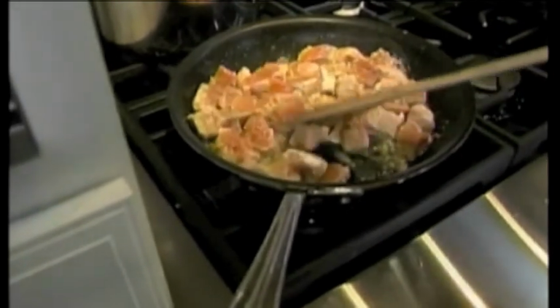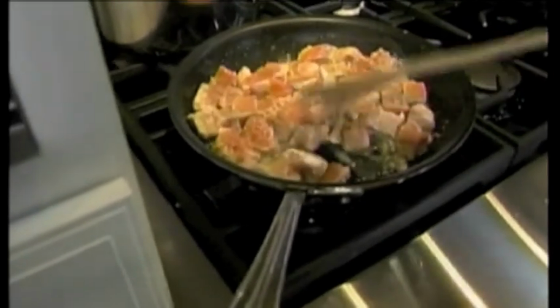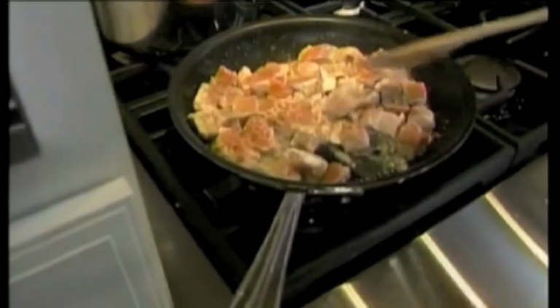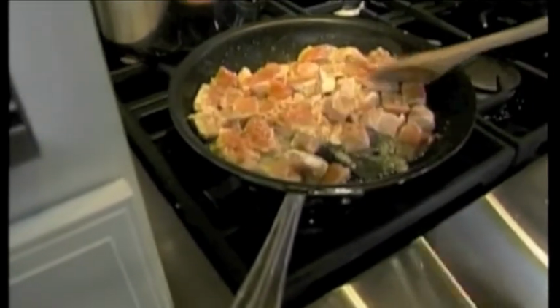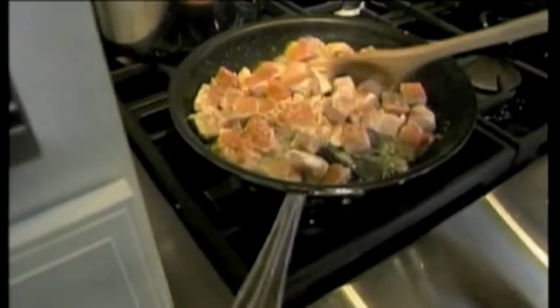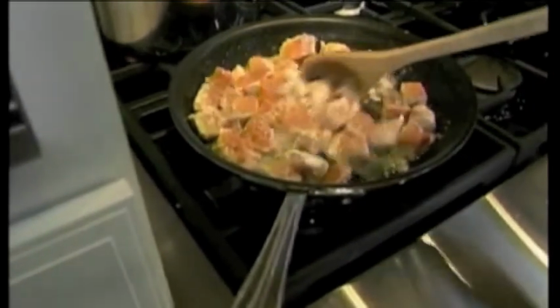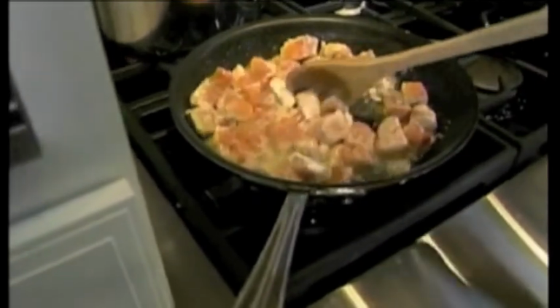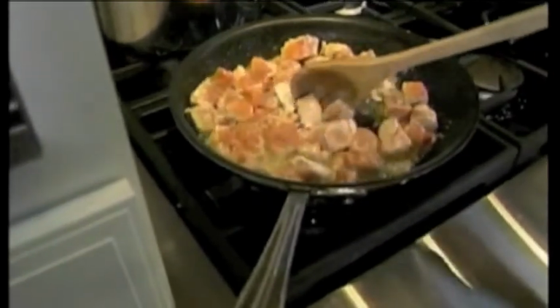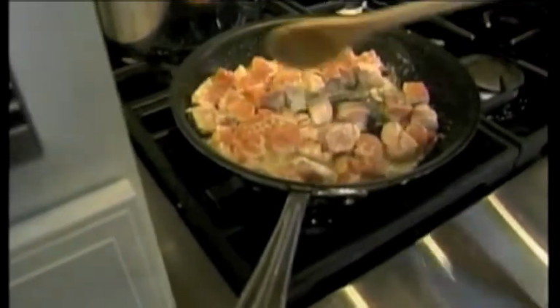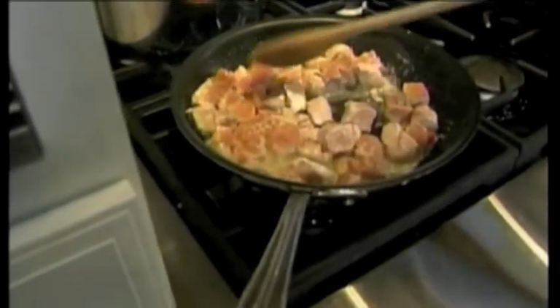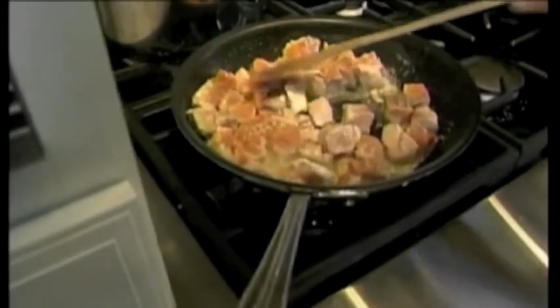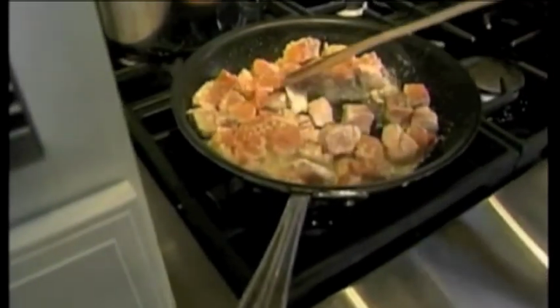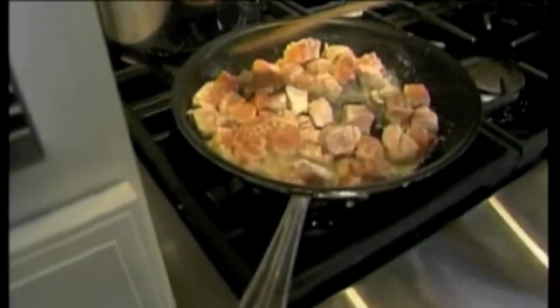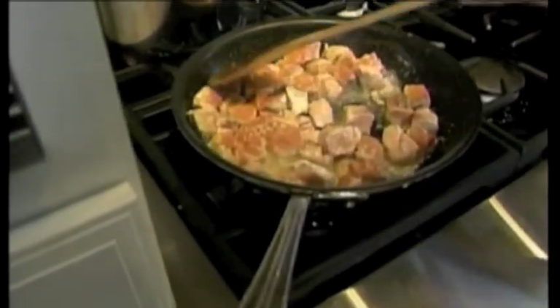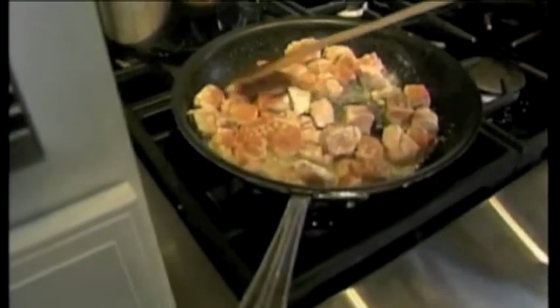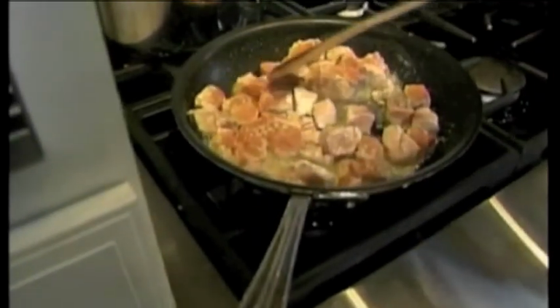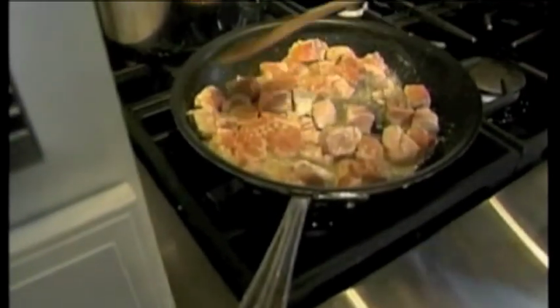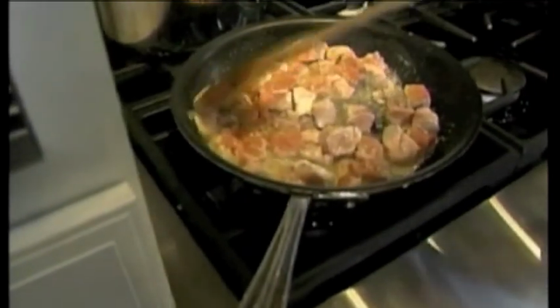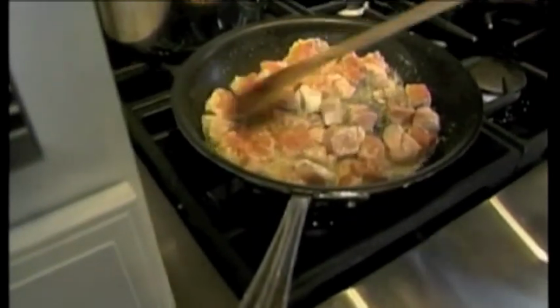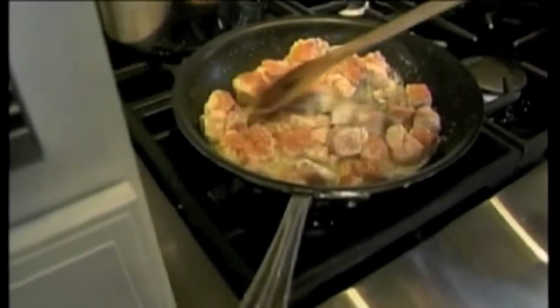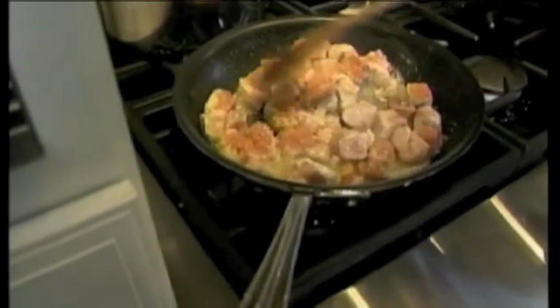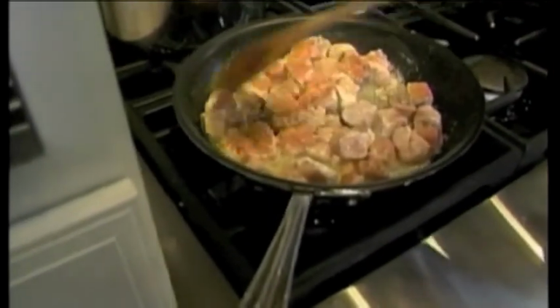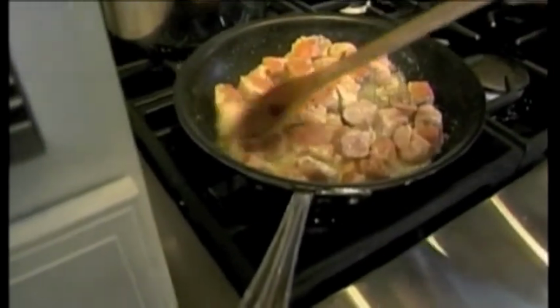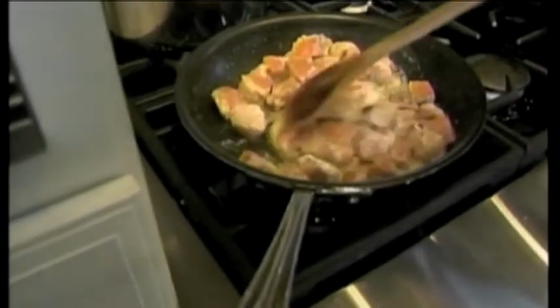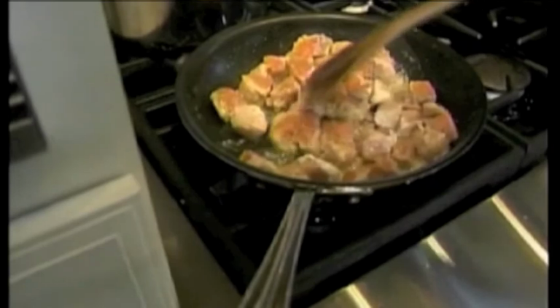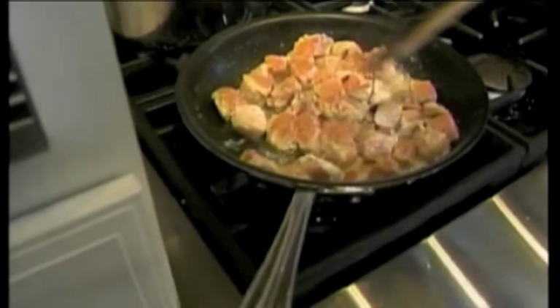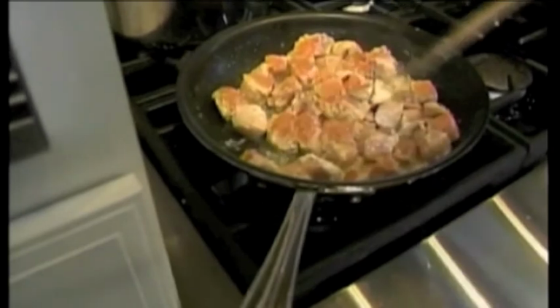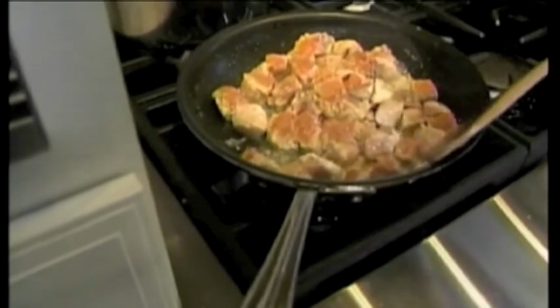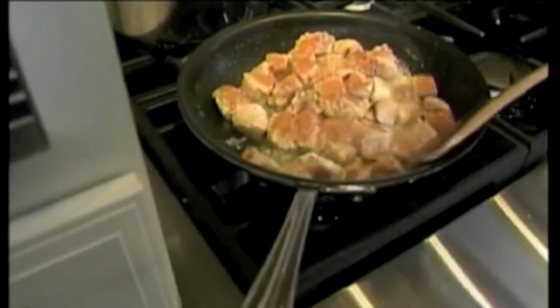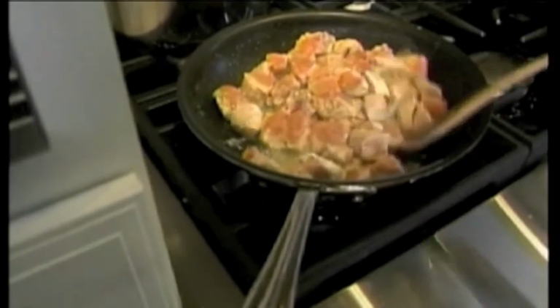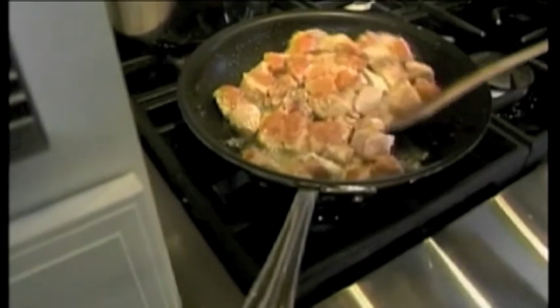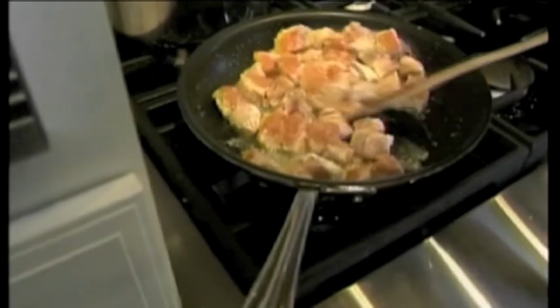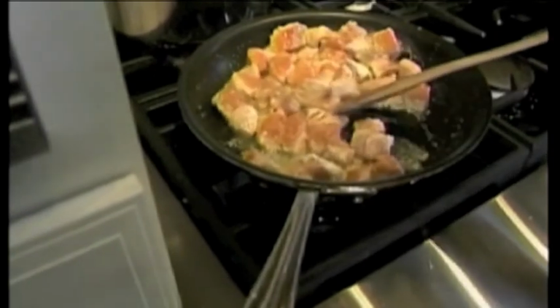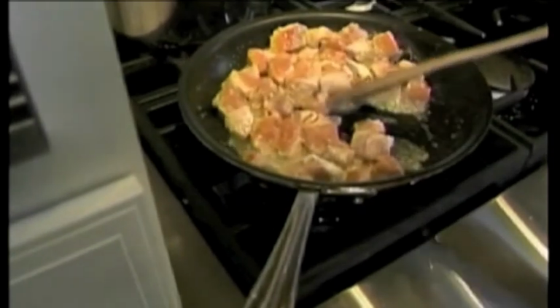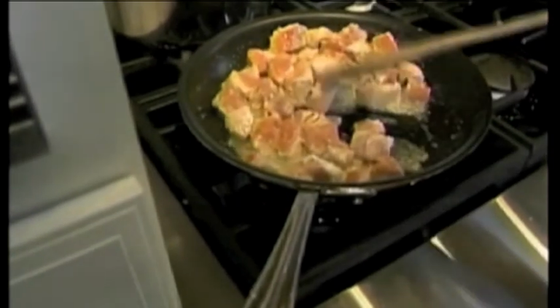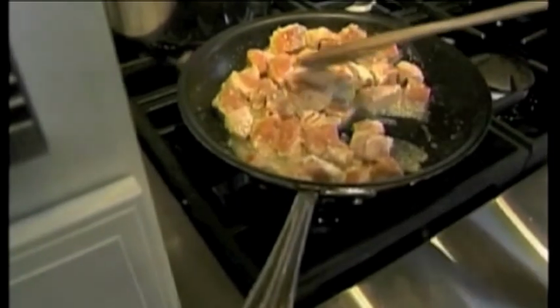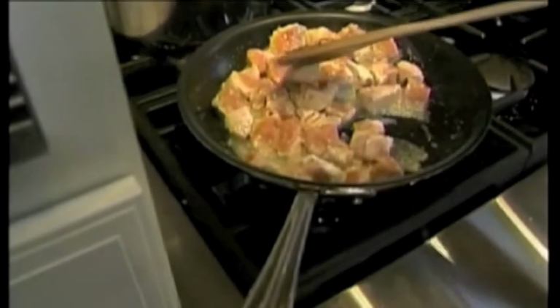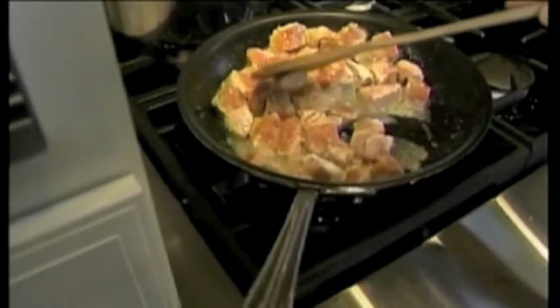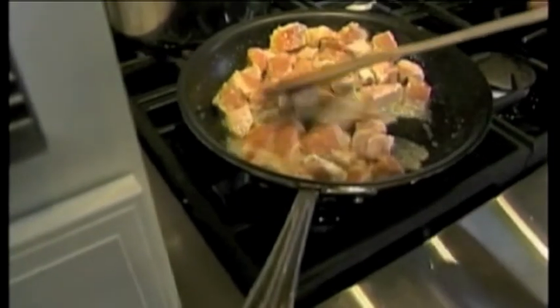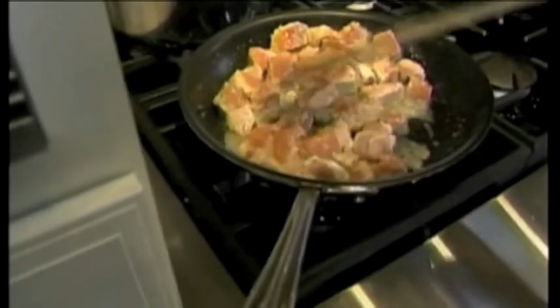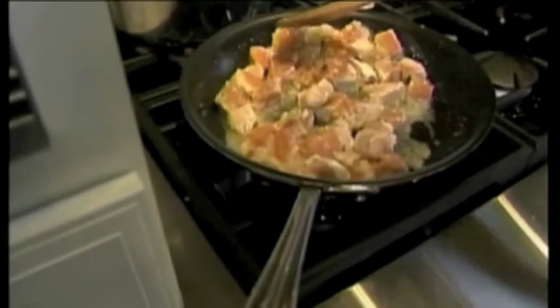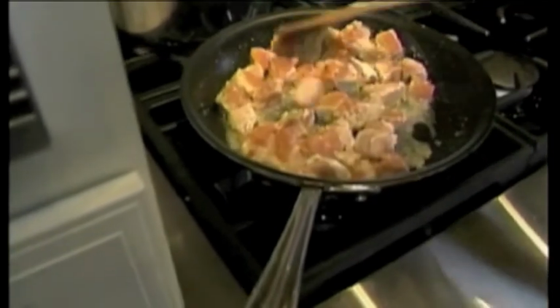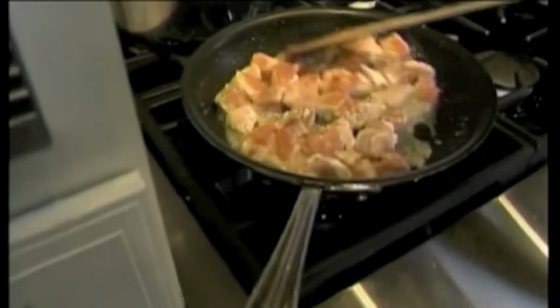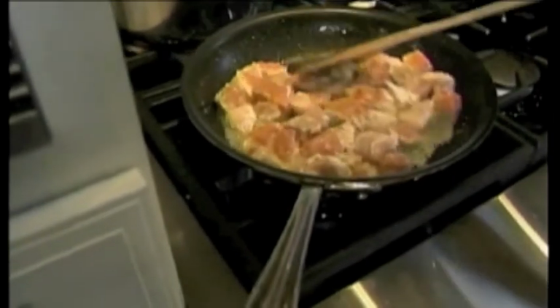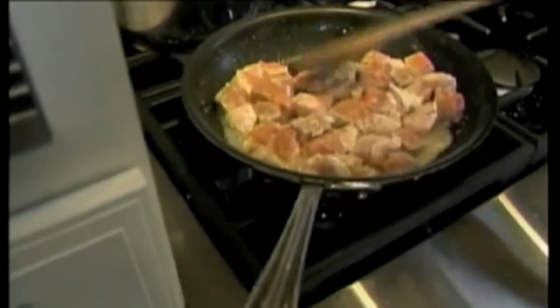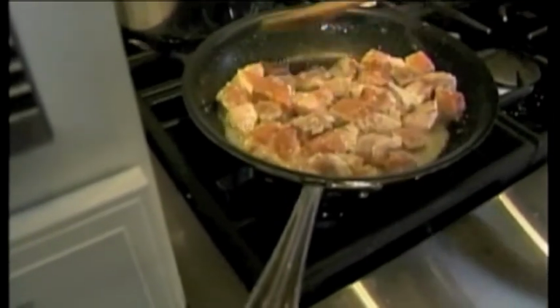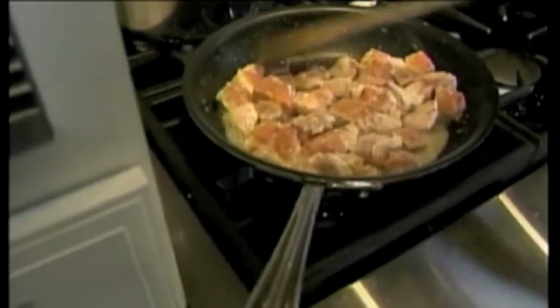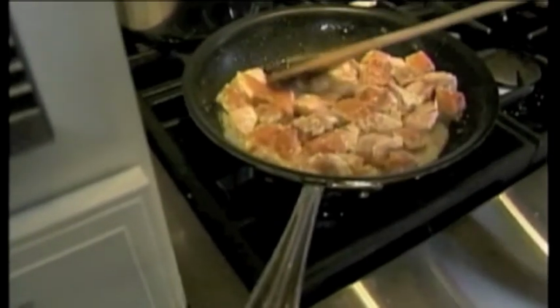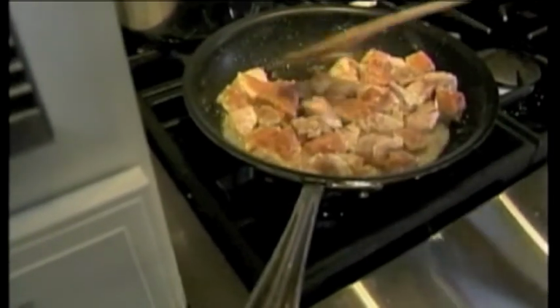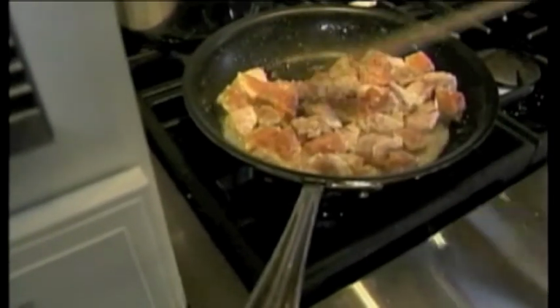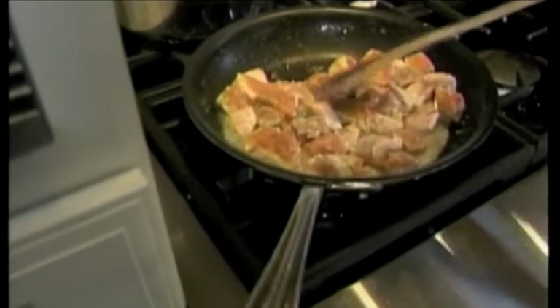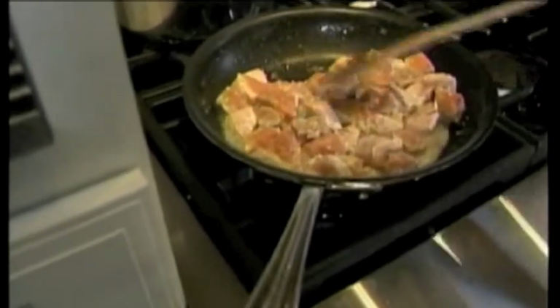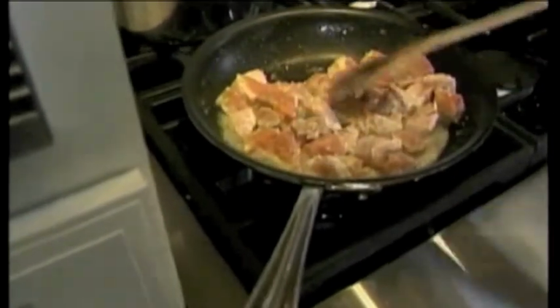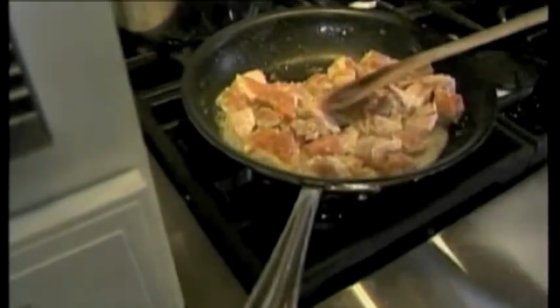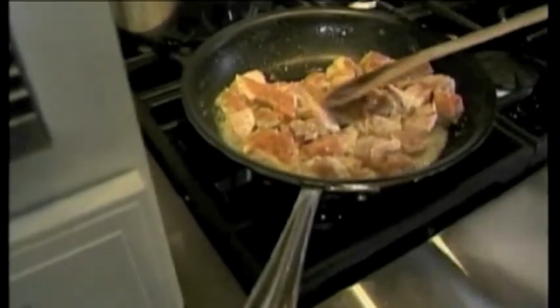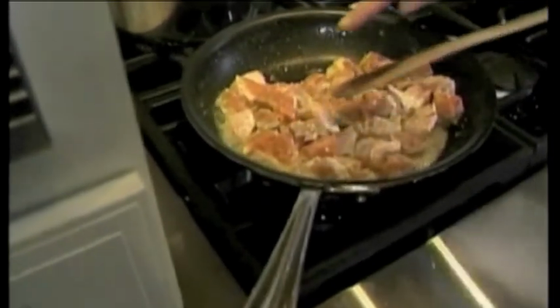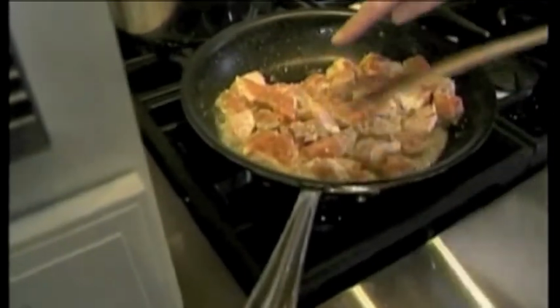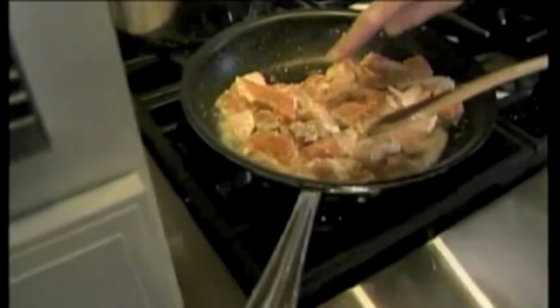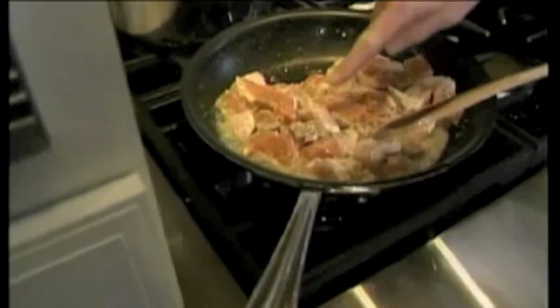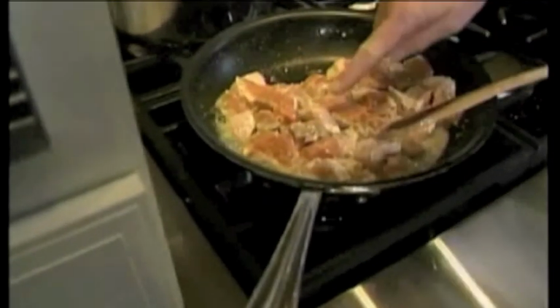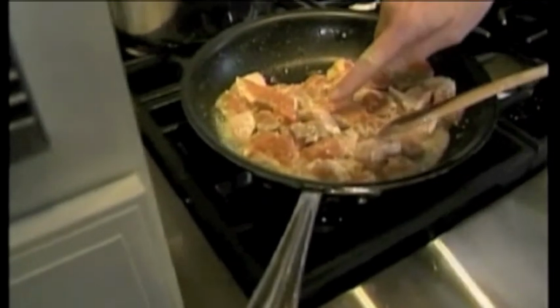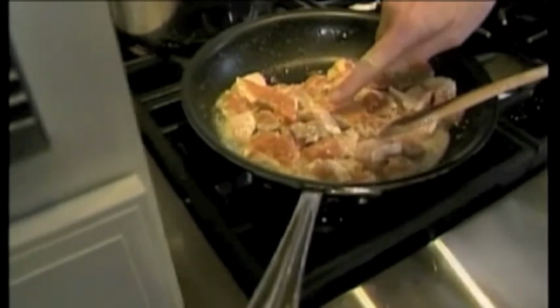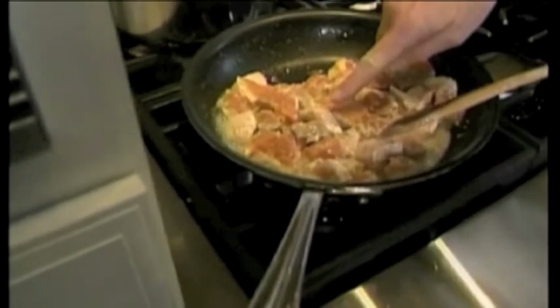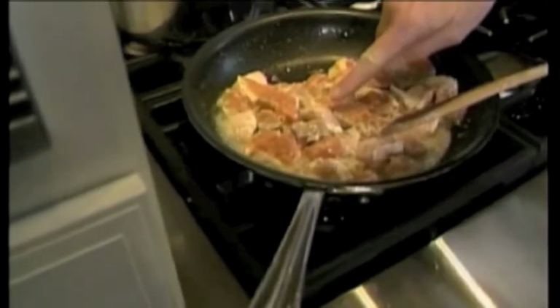And how do you know when it's done? When it's done, it'll be this light pink color right here.